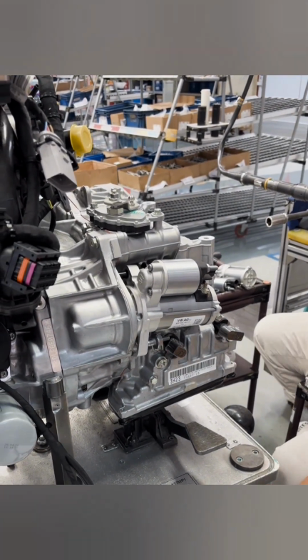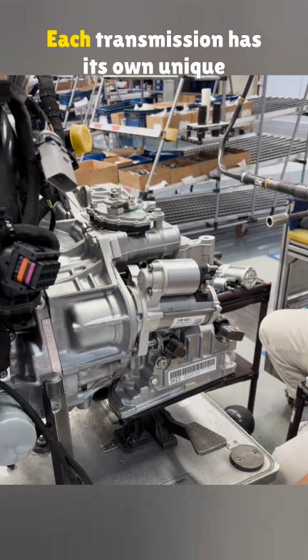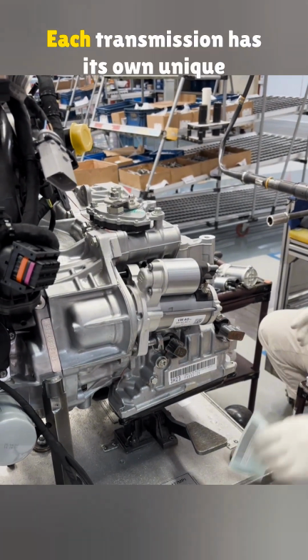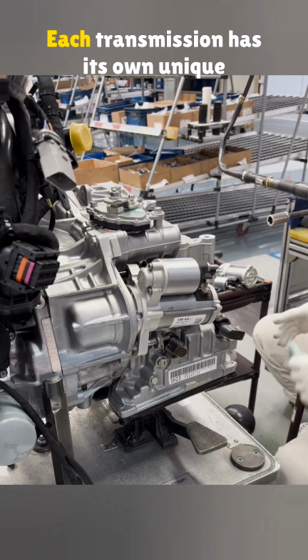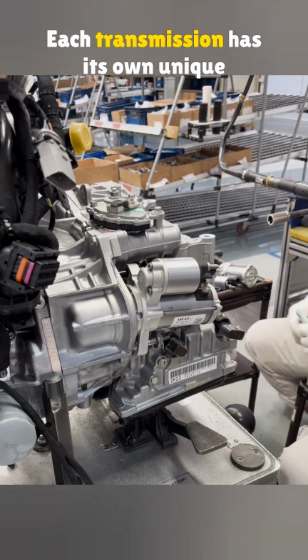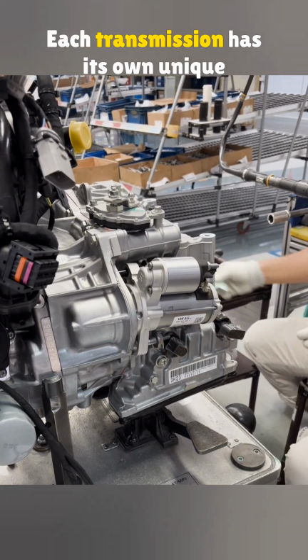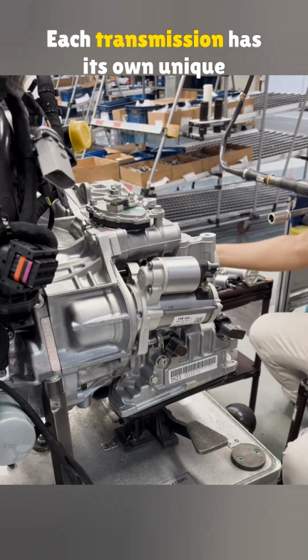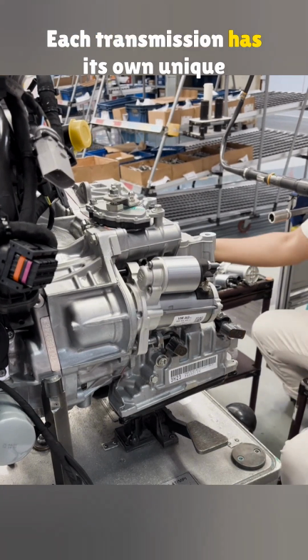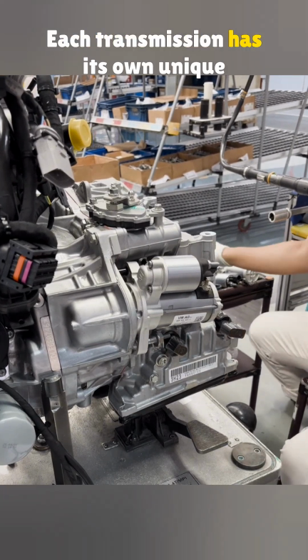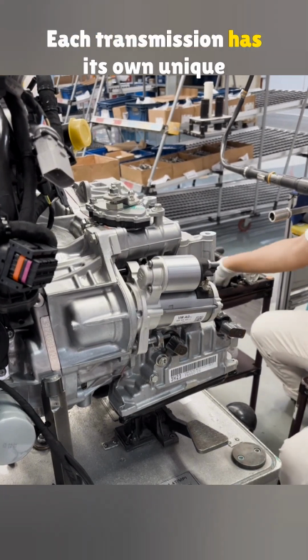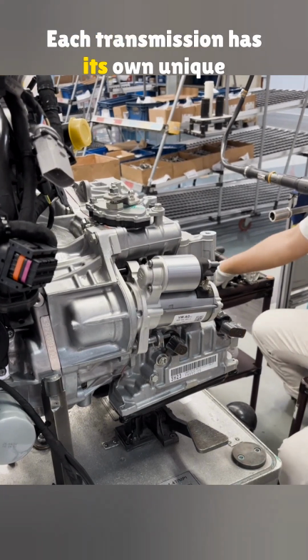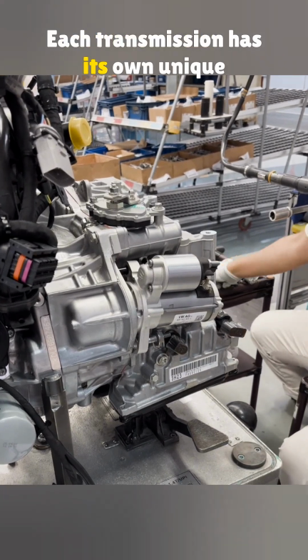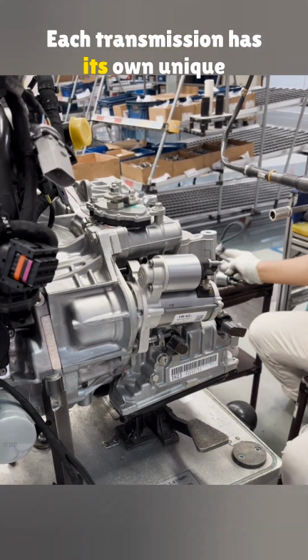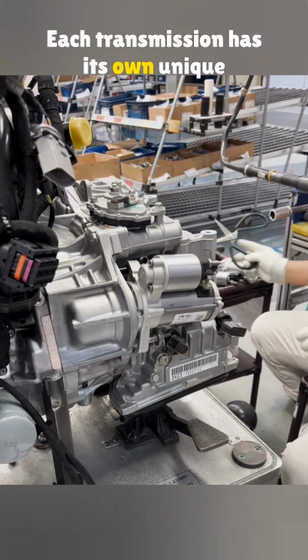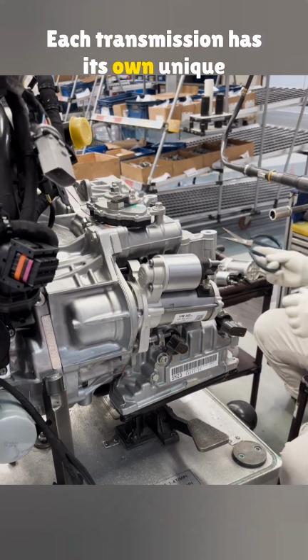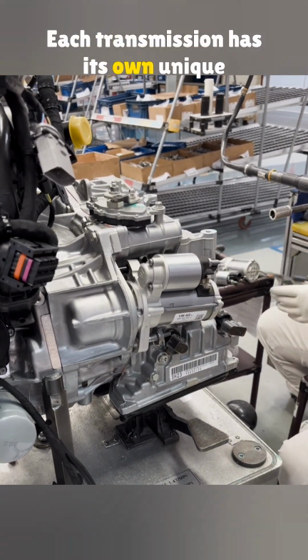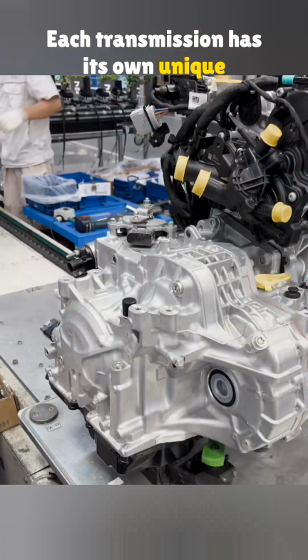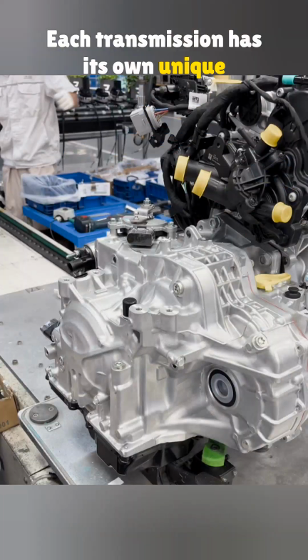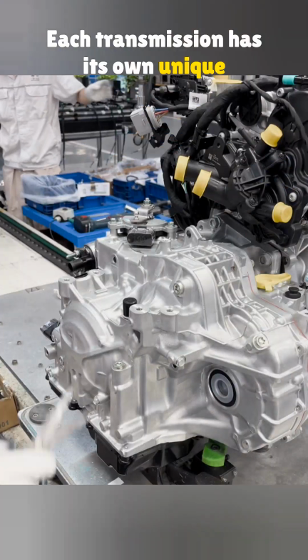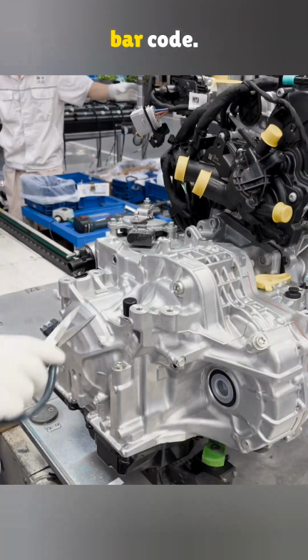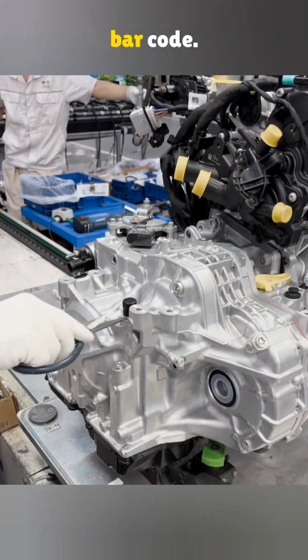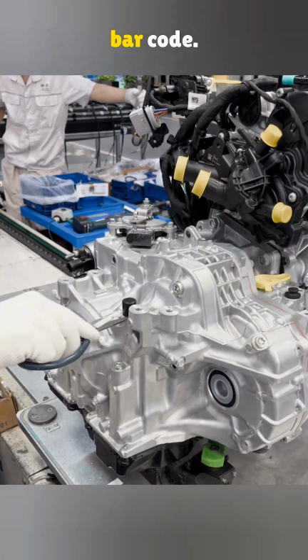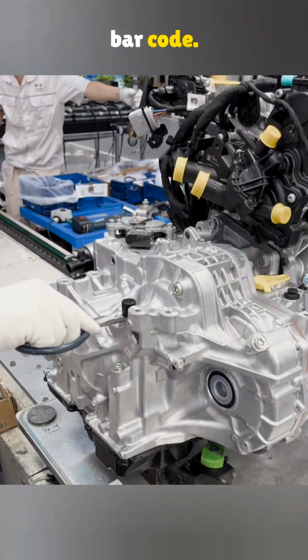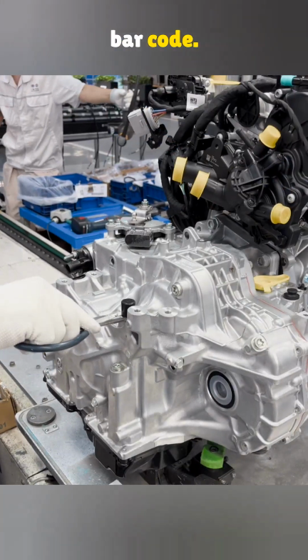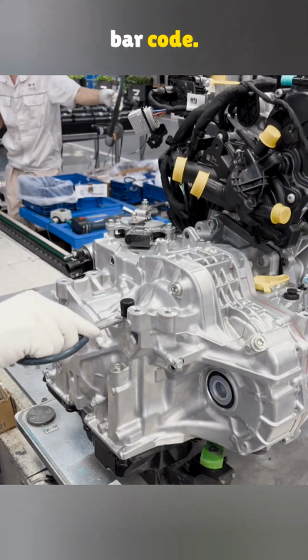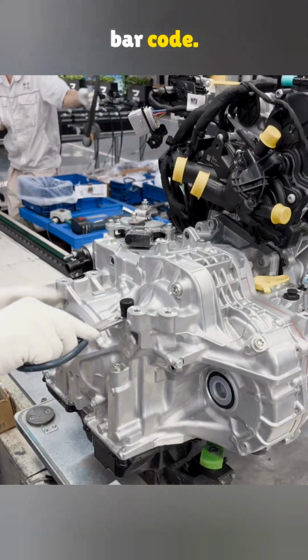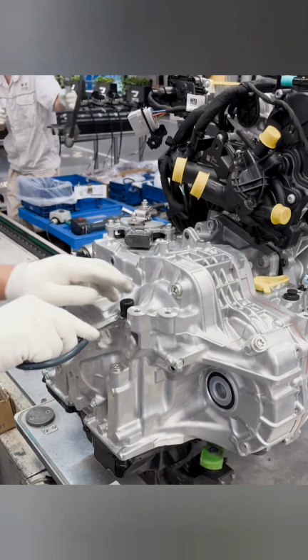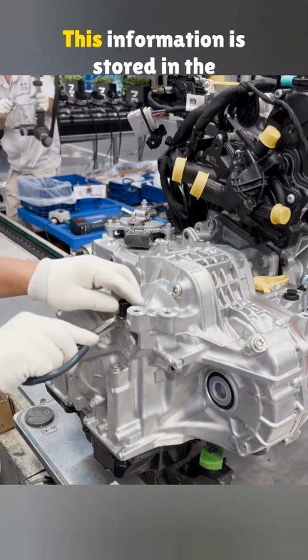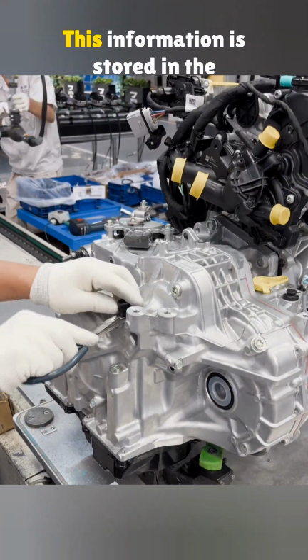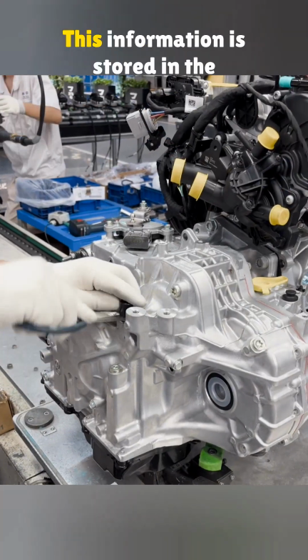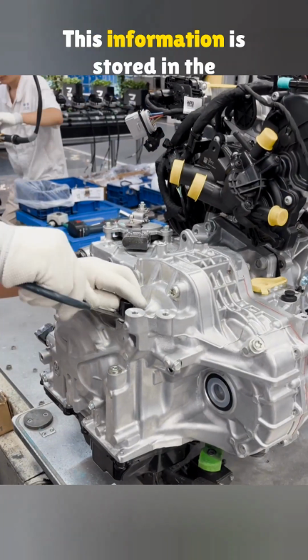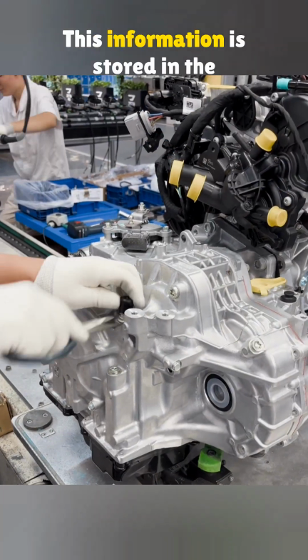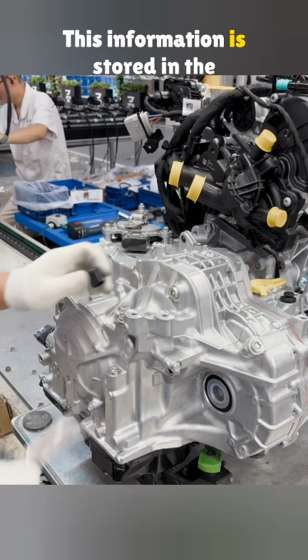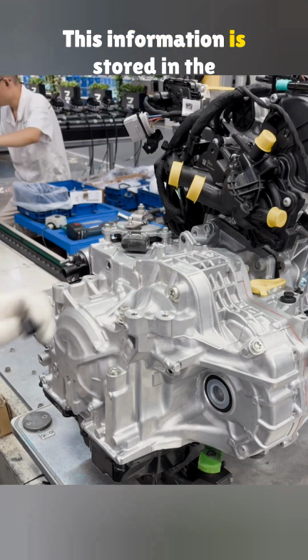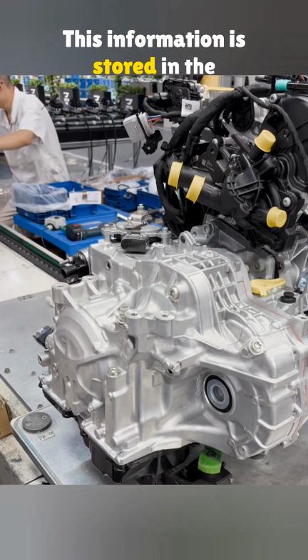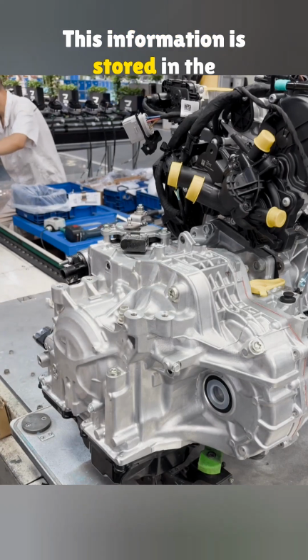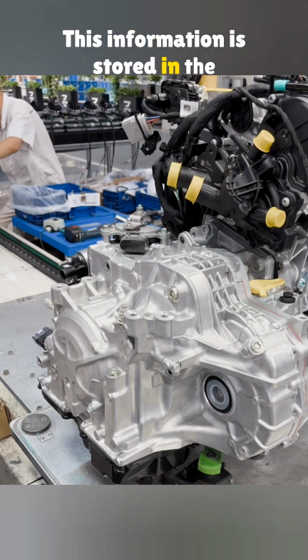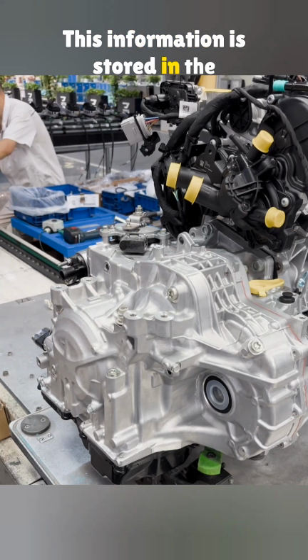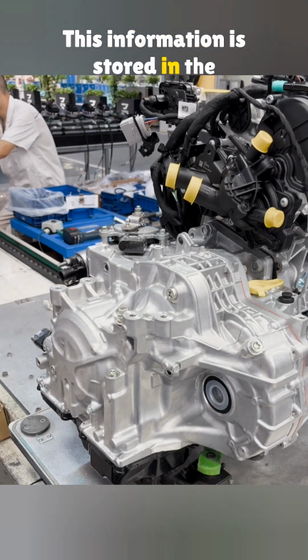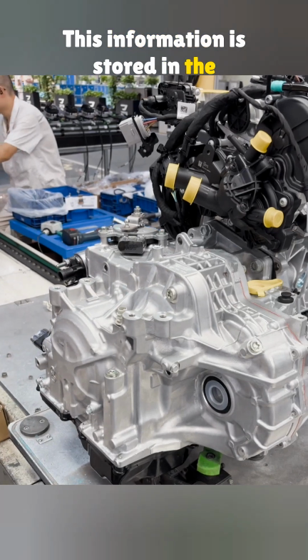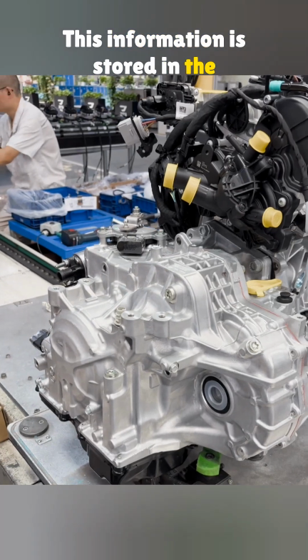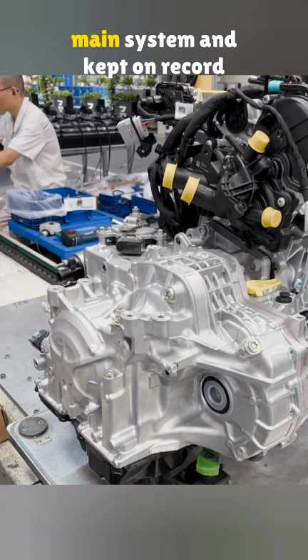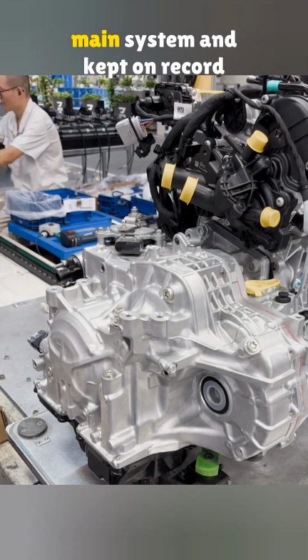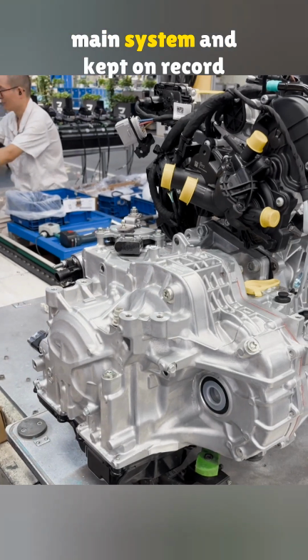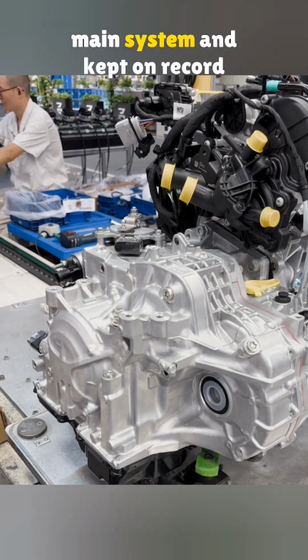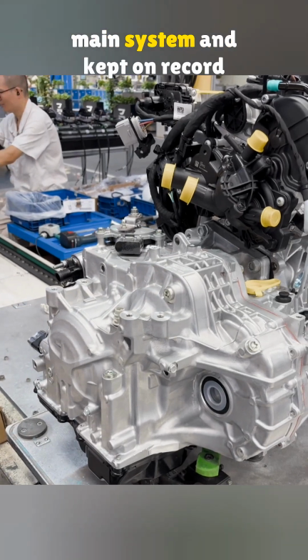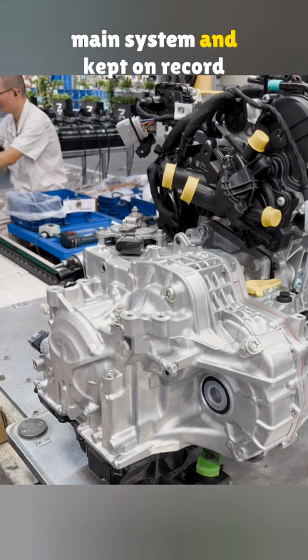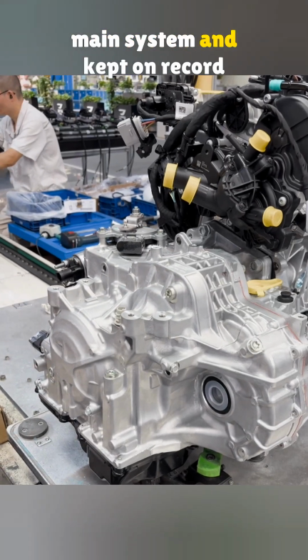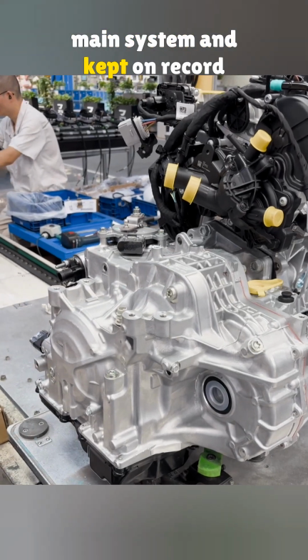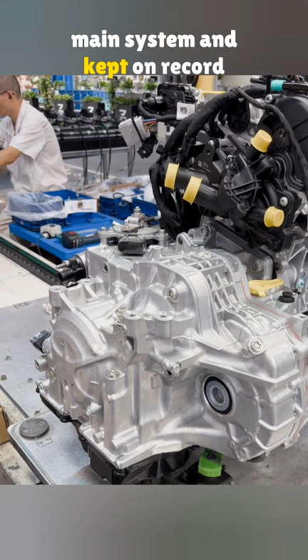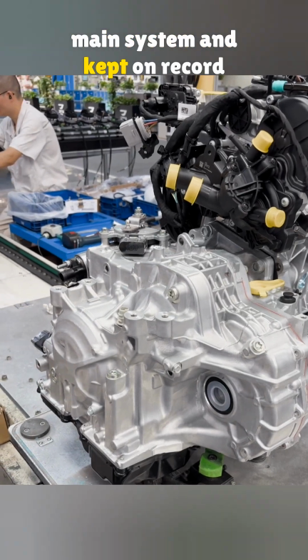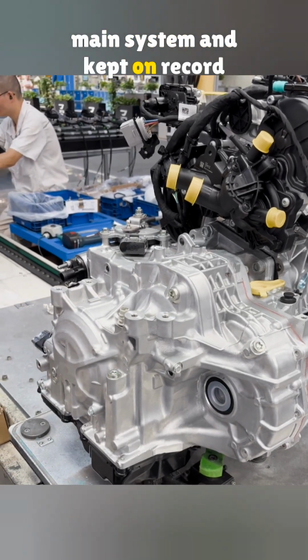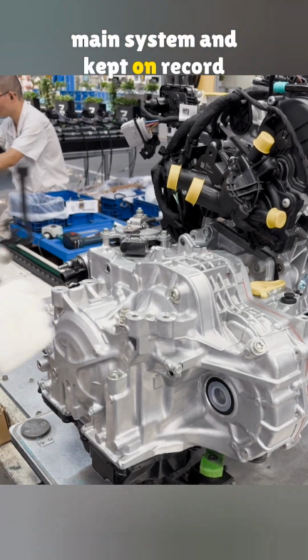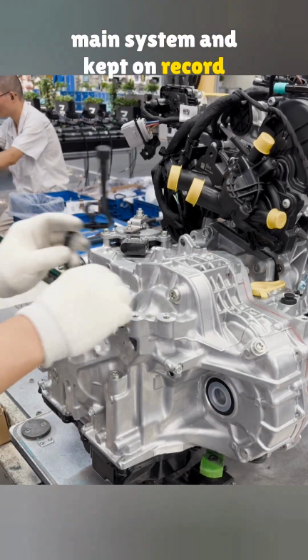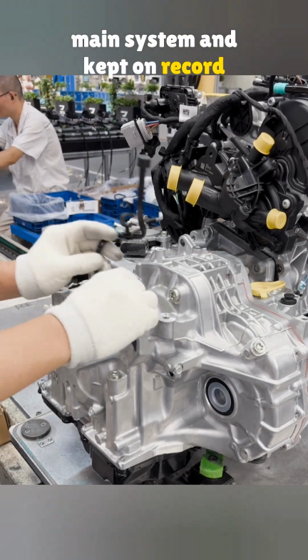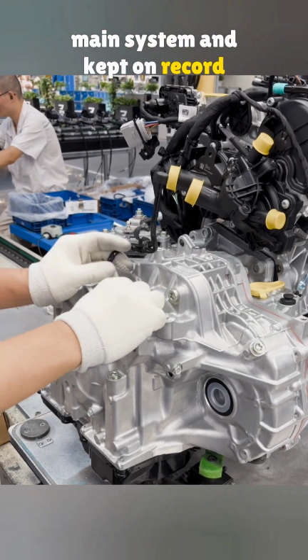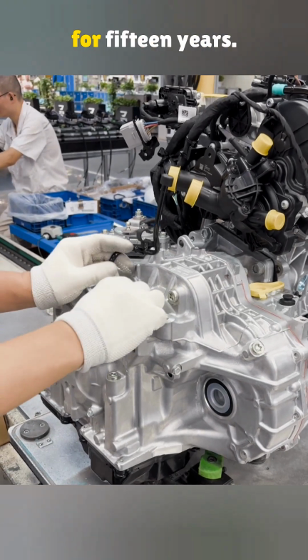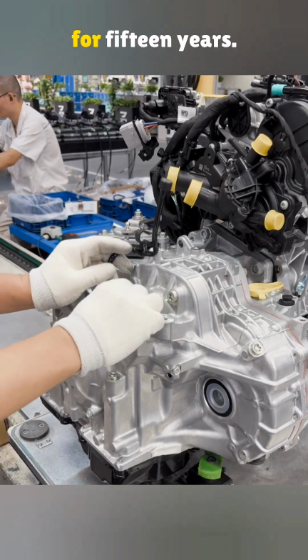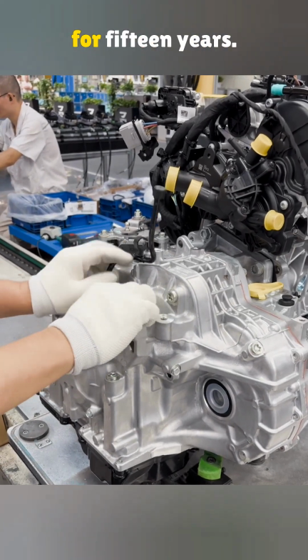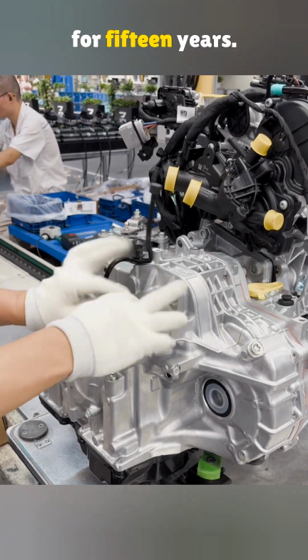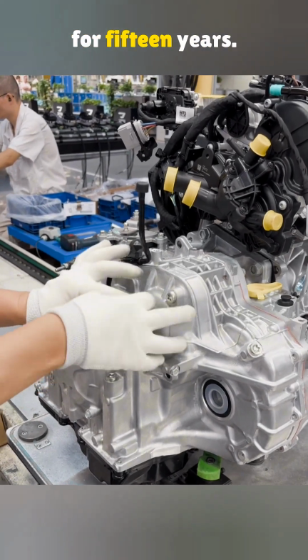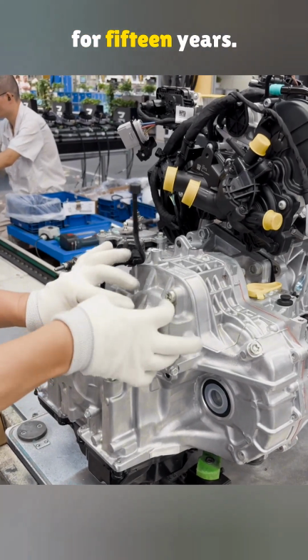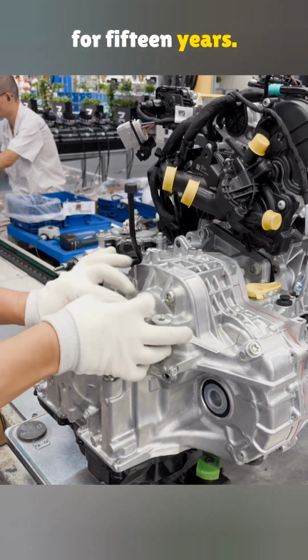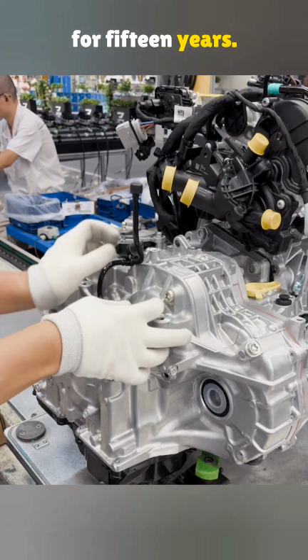Each transmission has its own unique barcode. This information is stored in the main system and kept on record for 15 years.